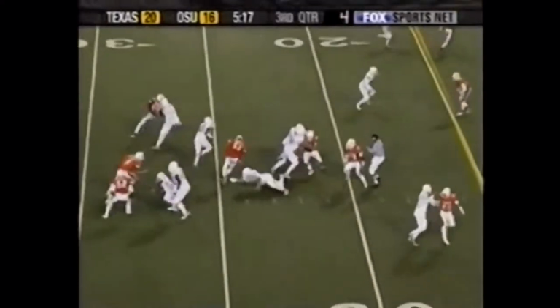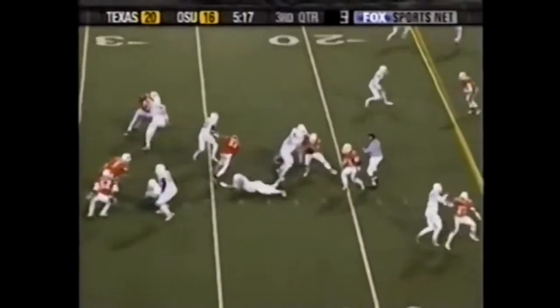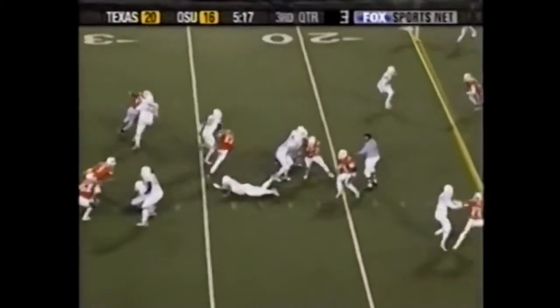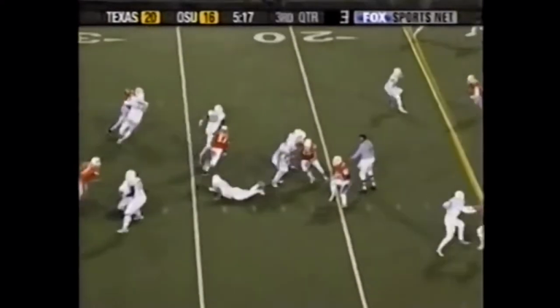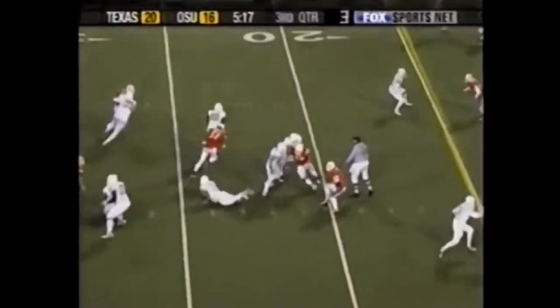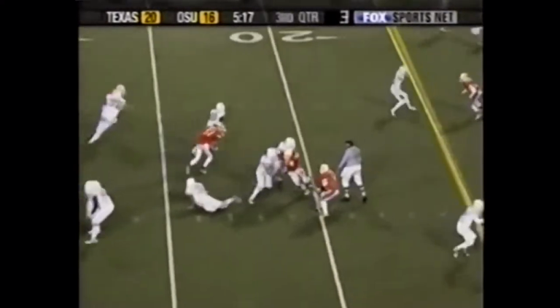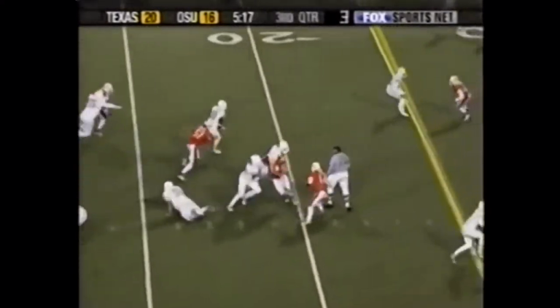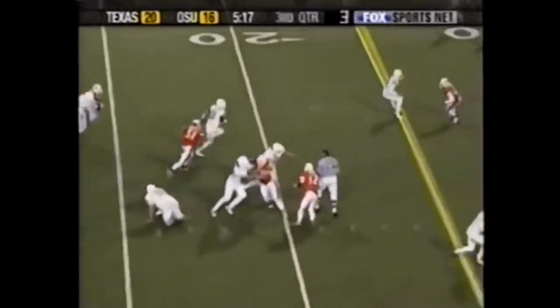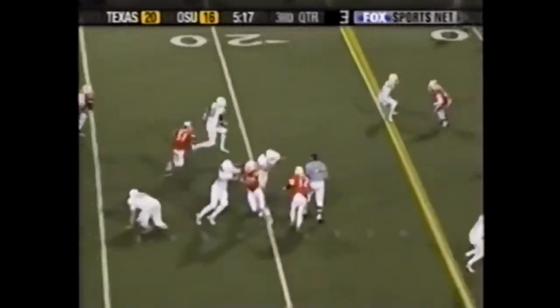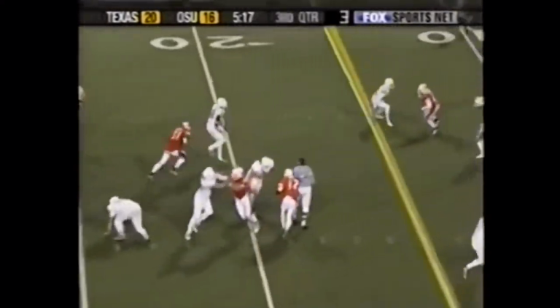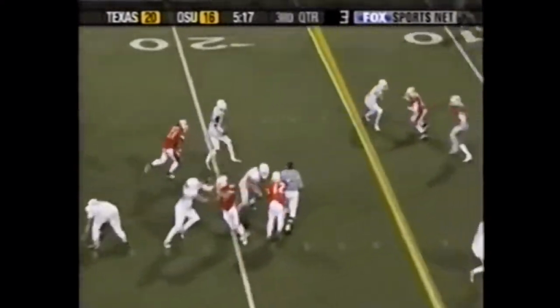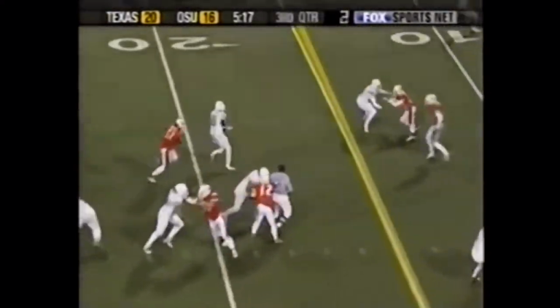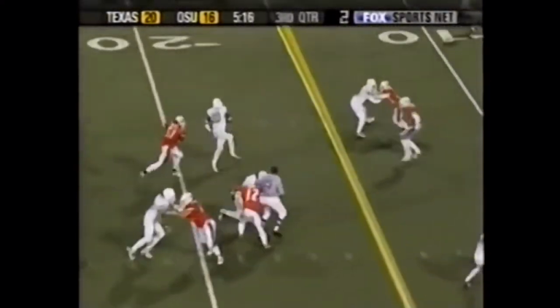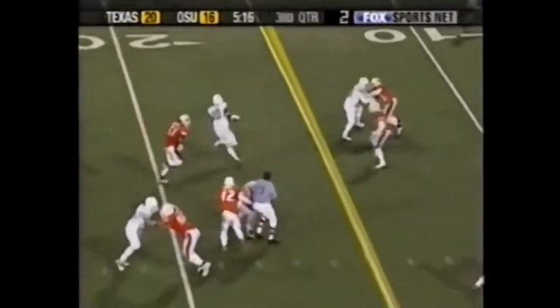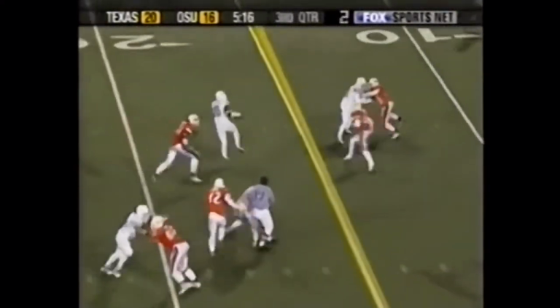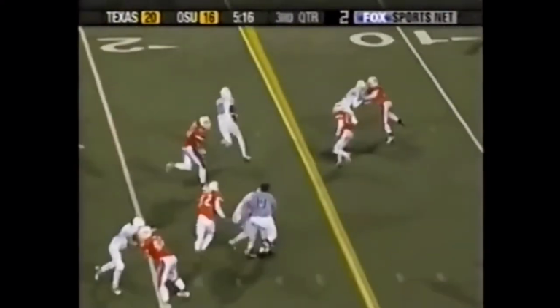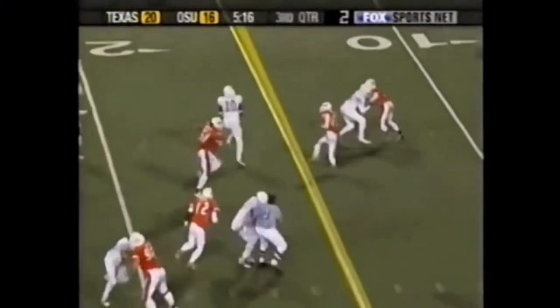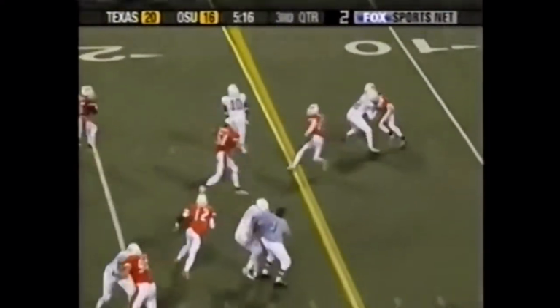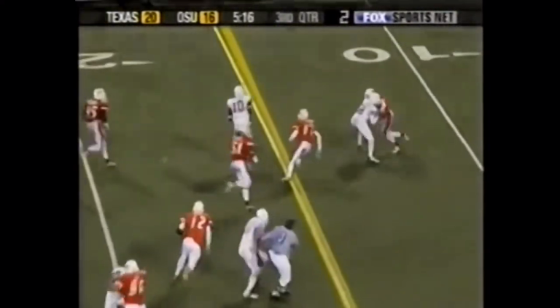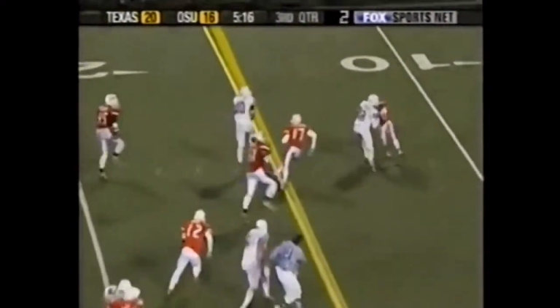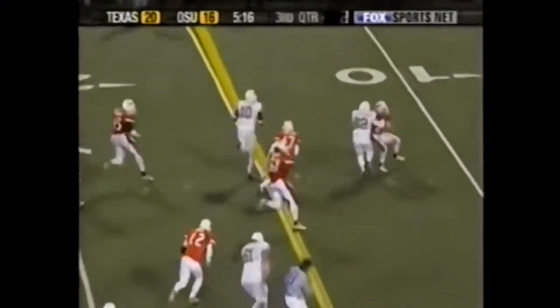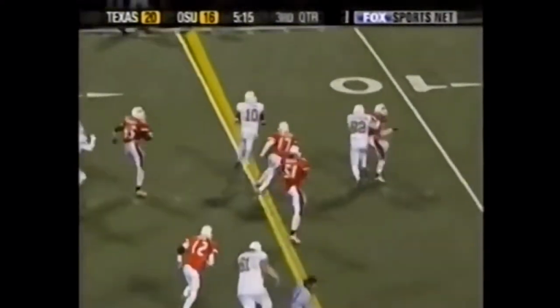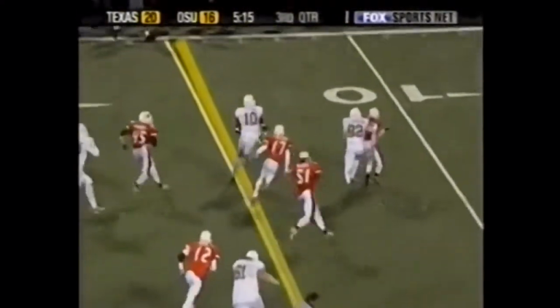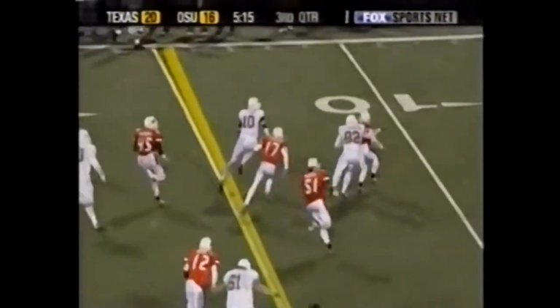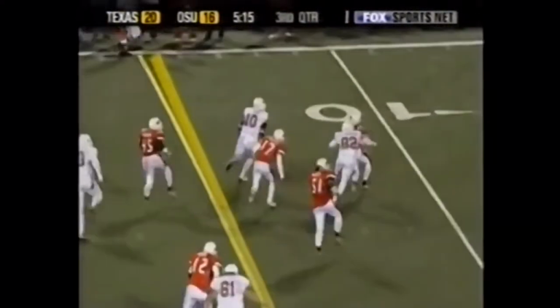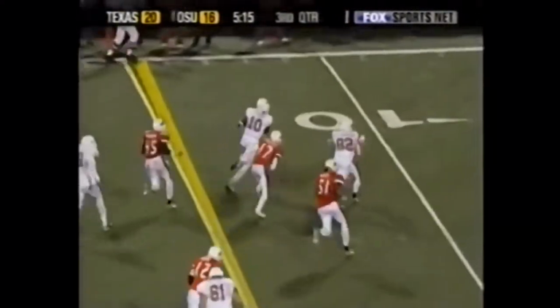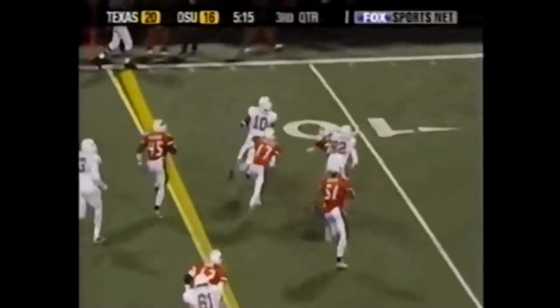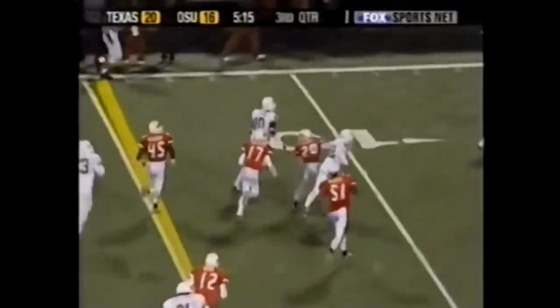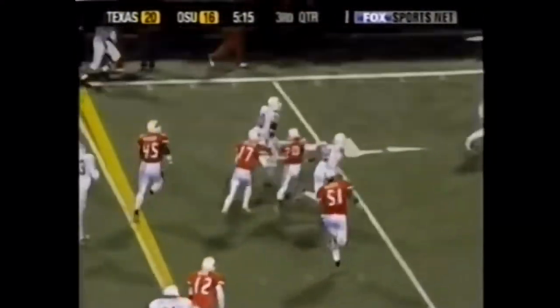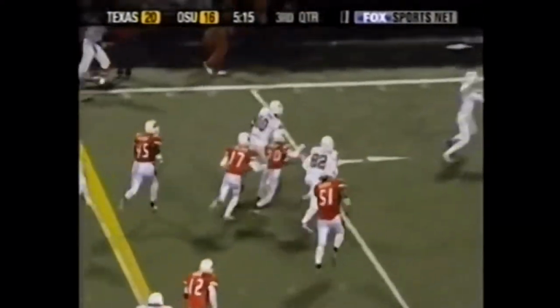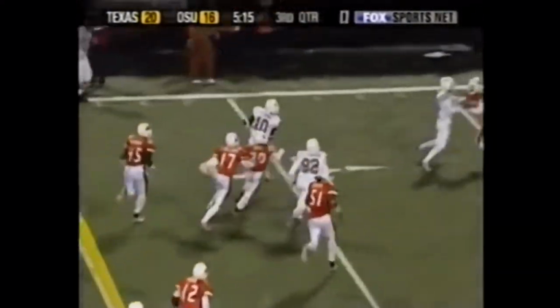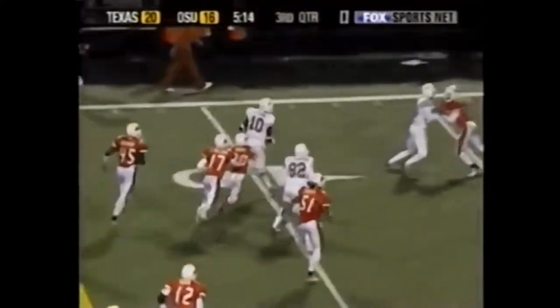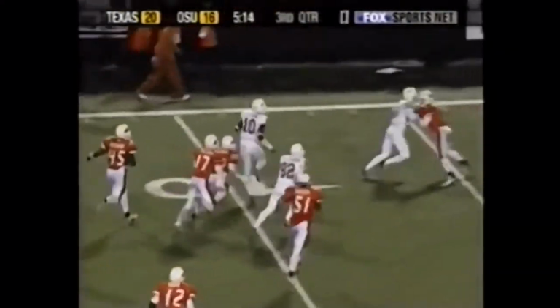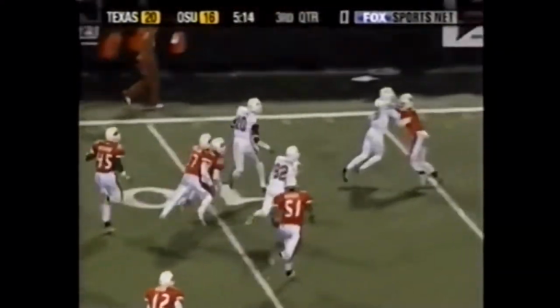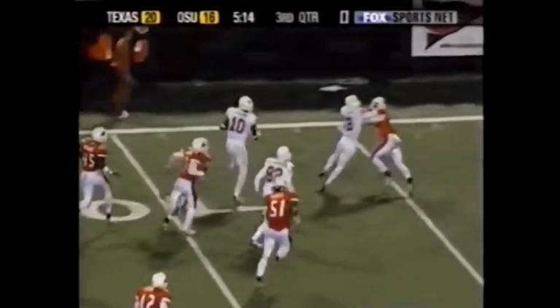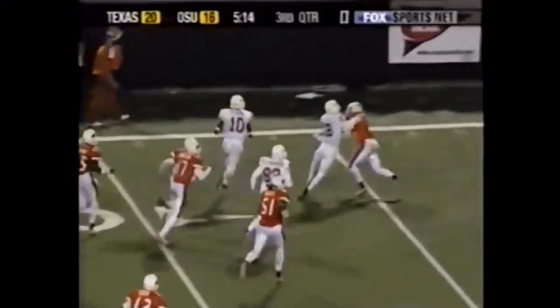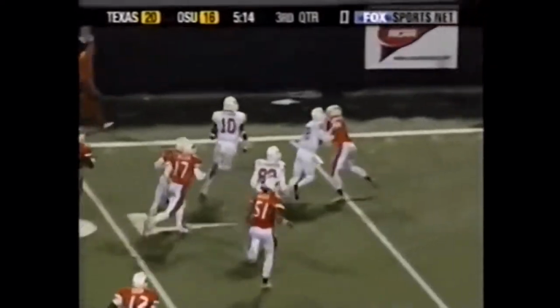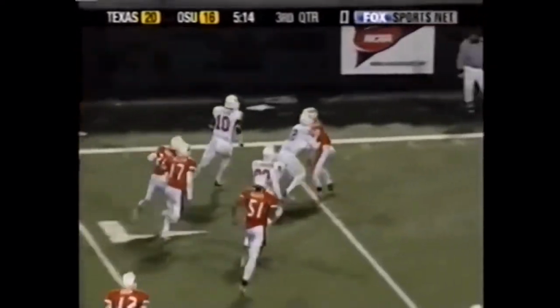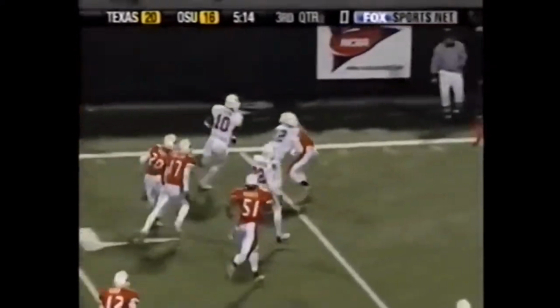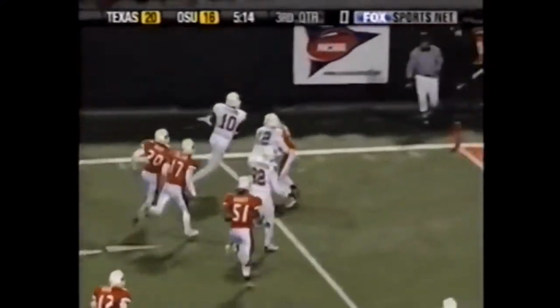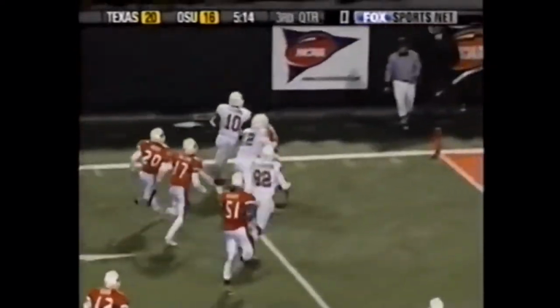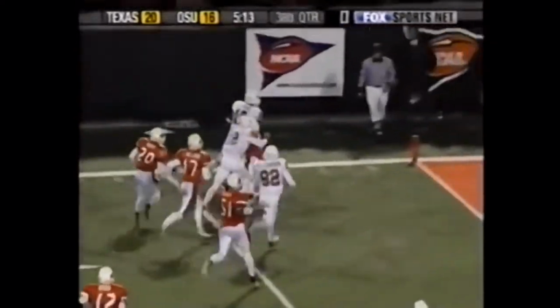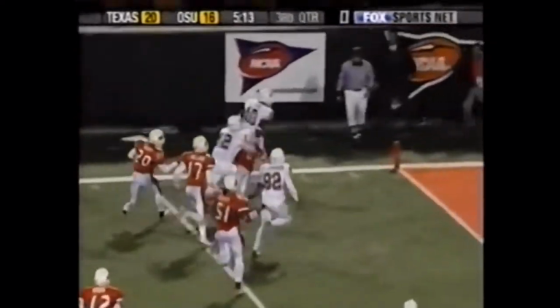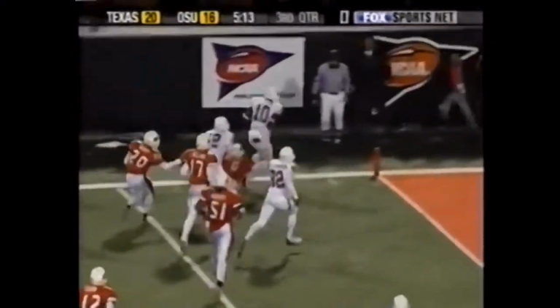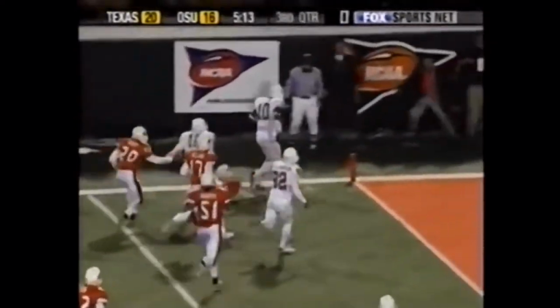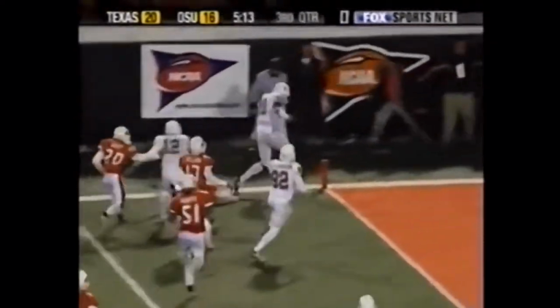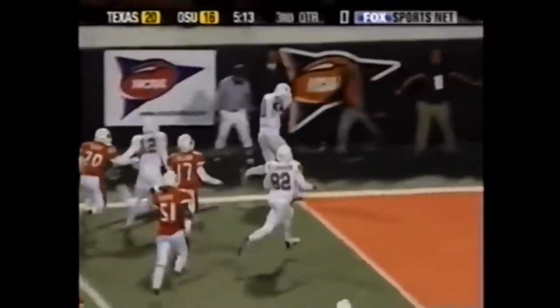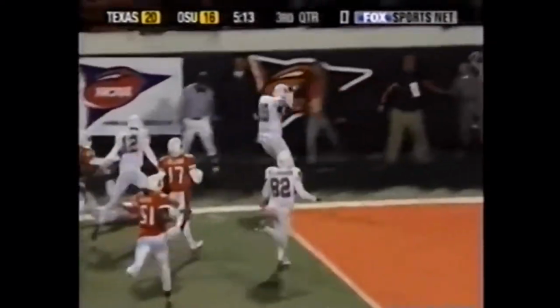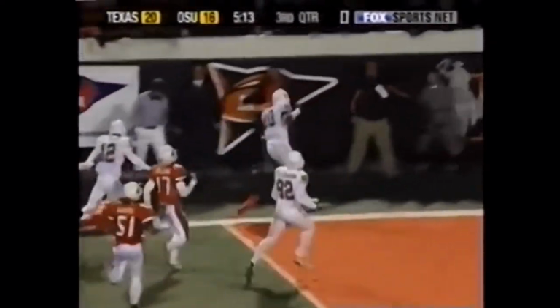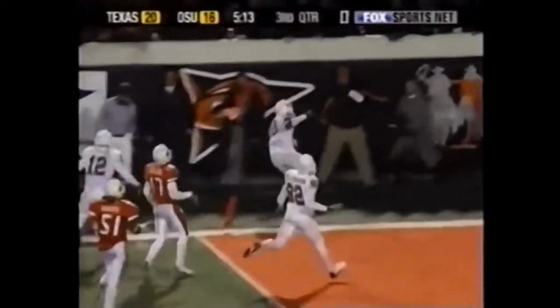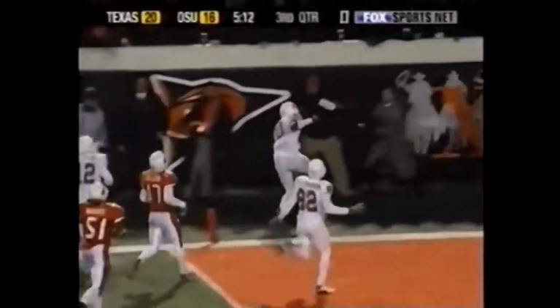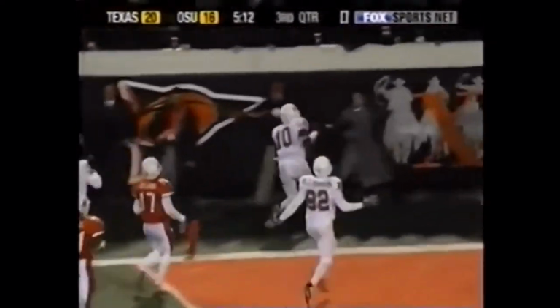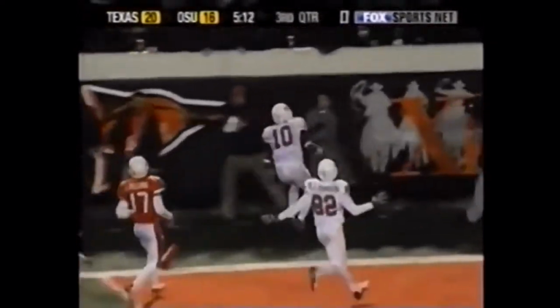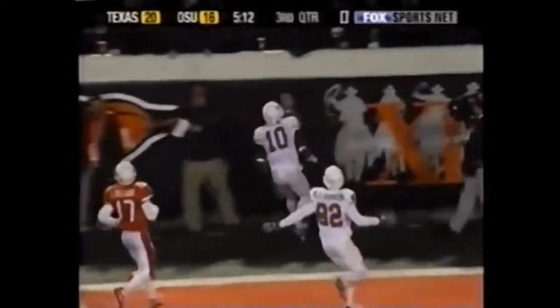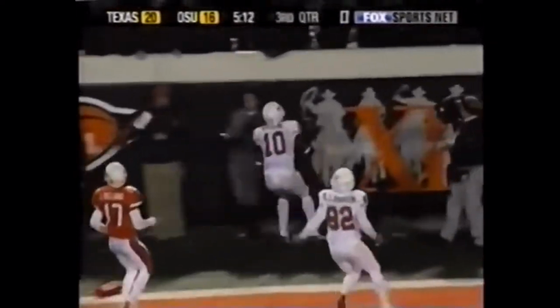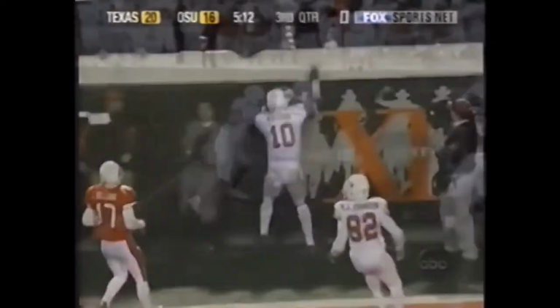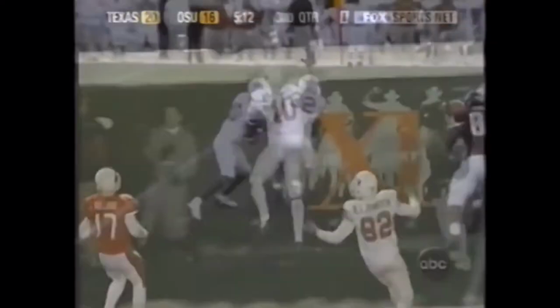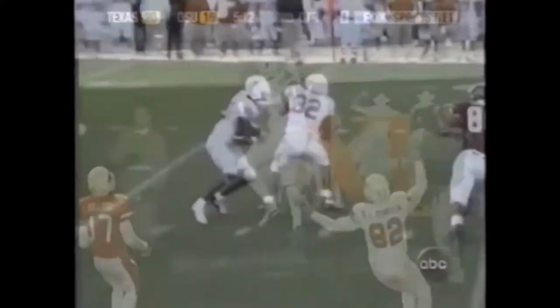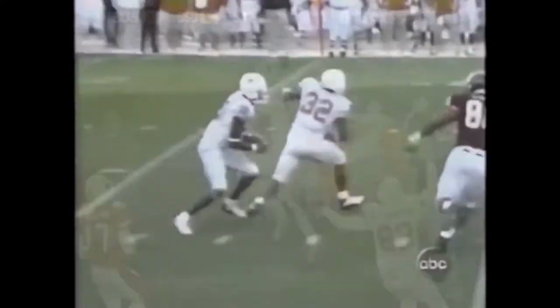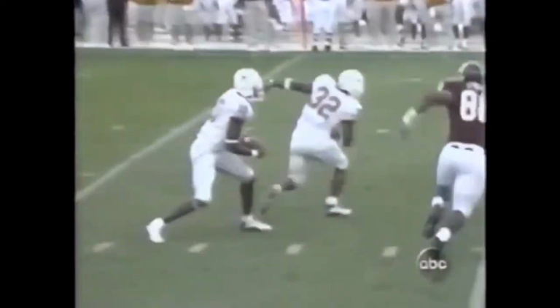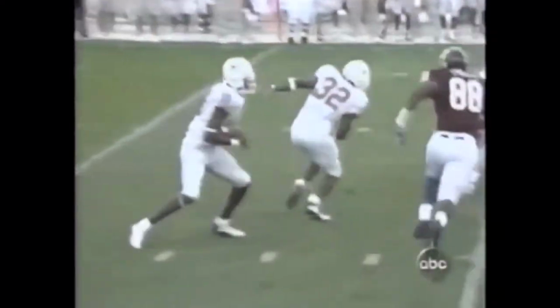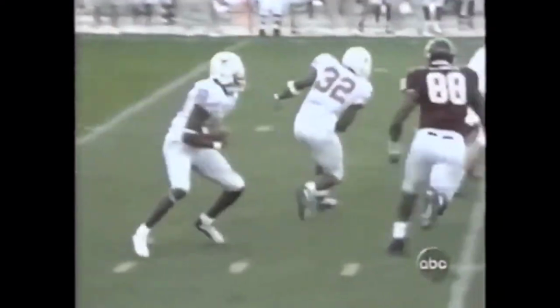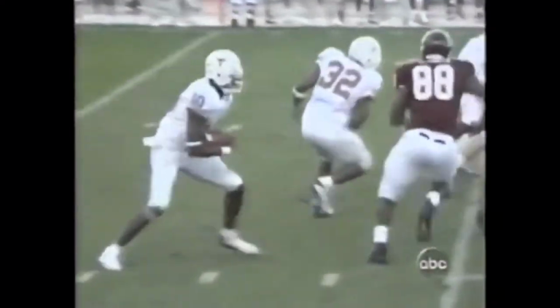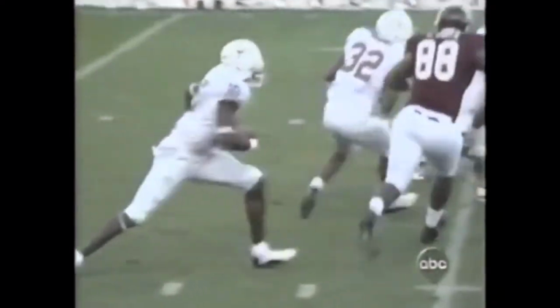Vince Young, quarterback draw — he's got room. The block downfield, and he gets two for a touchdown.